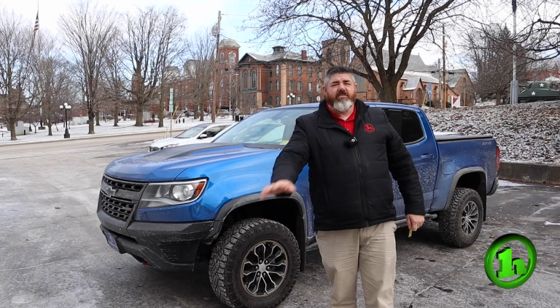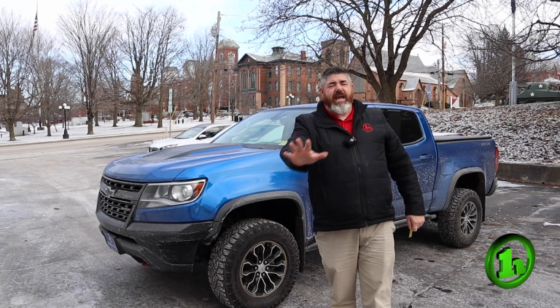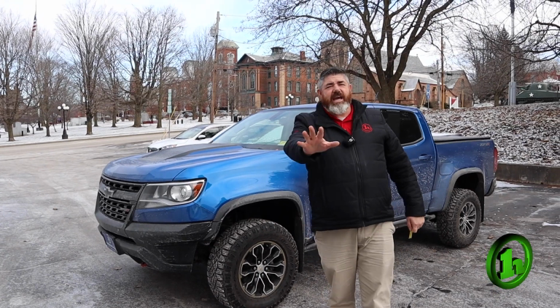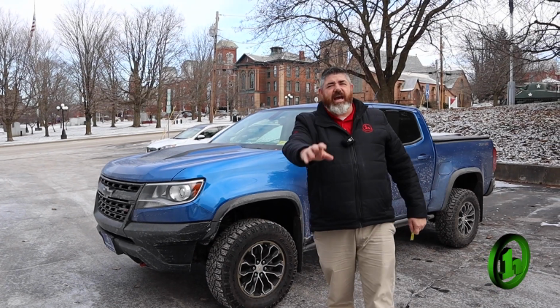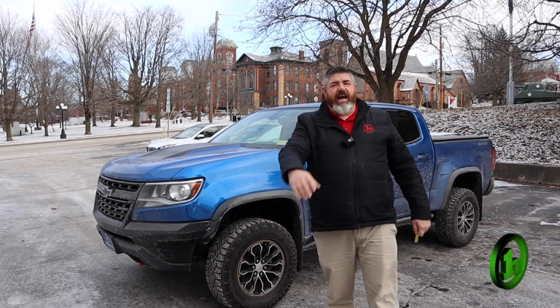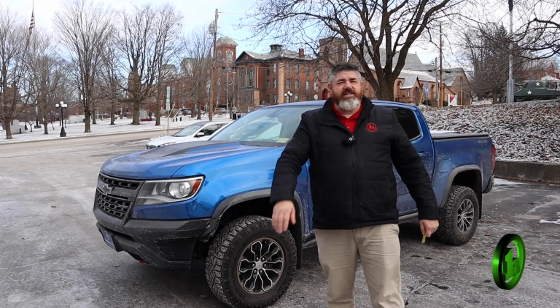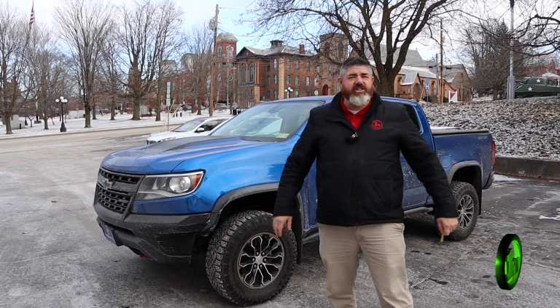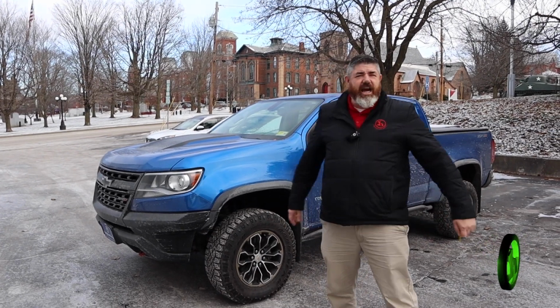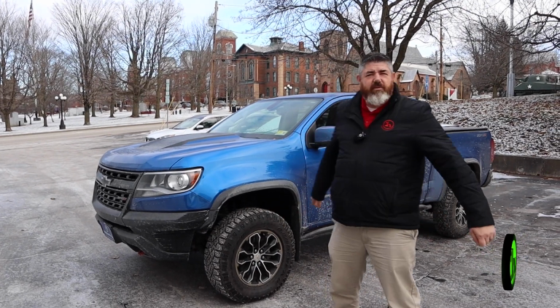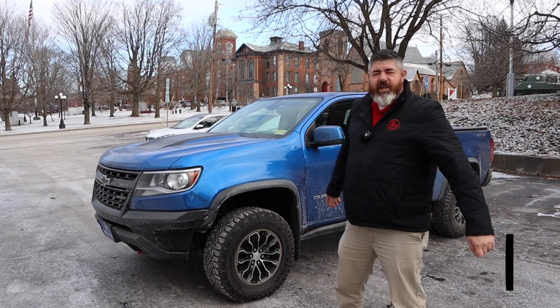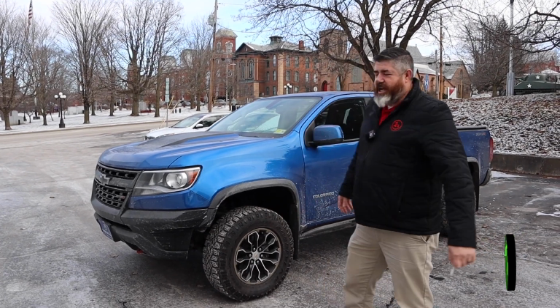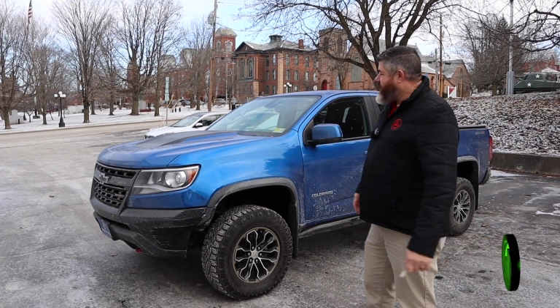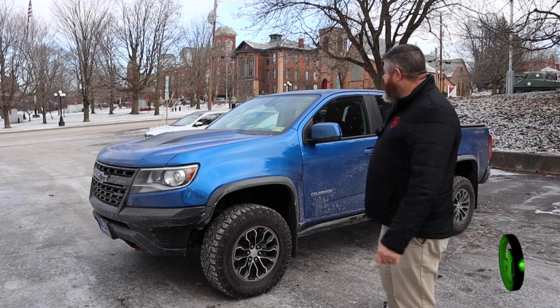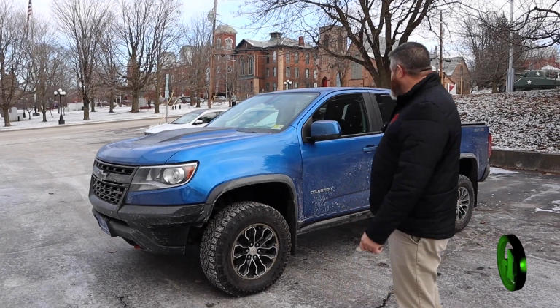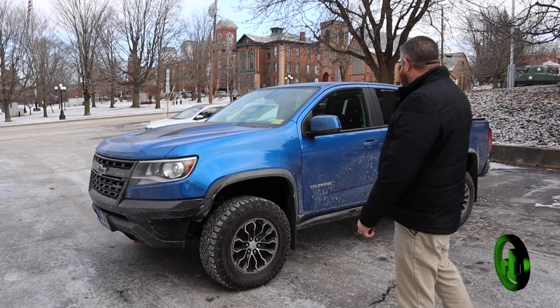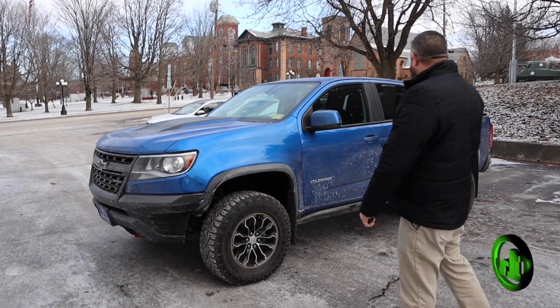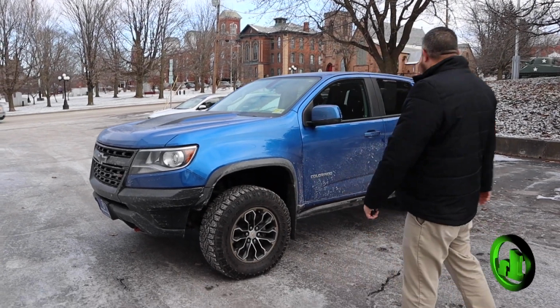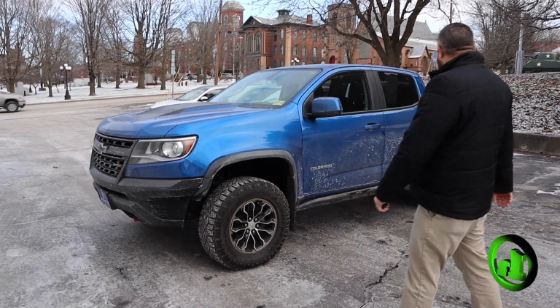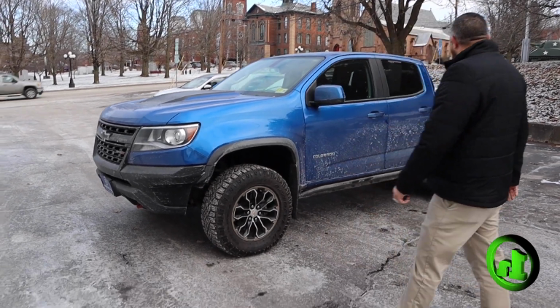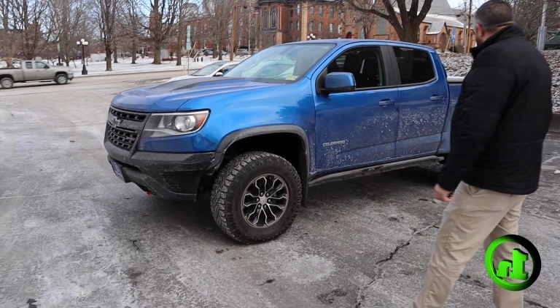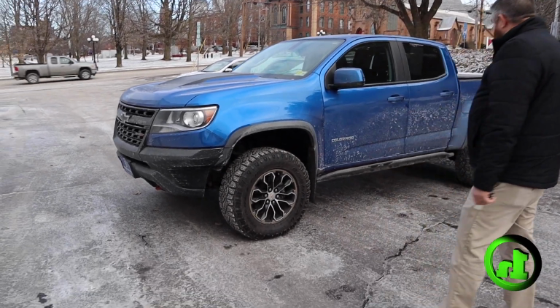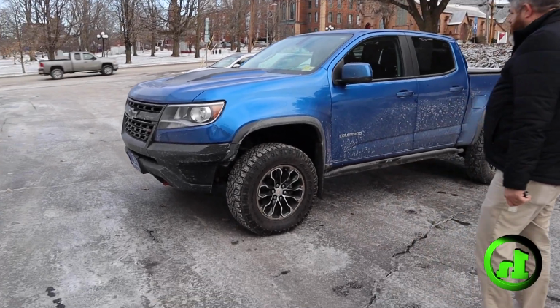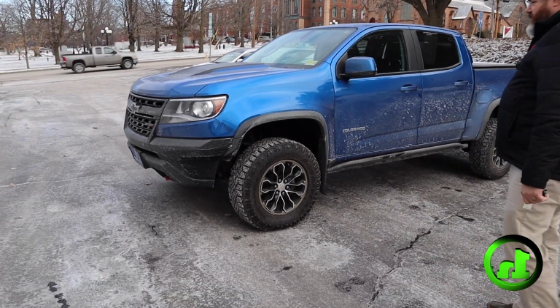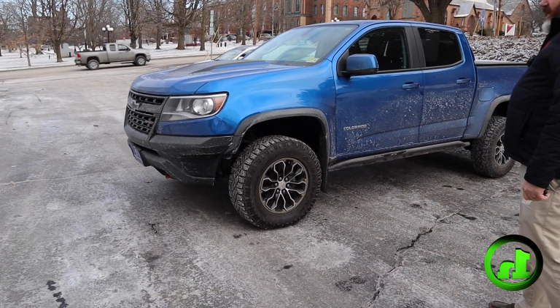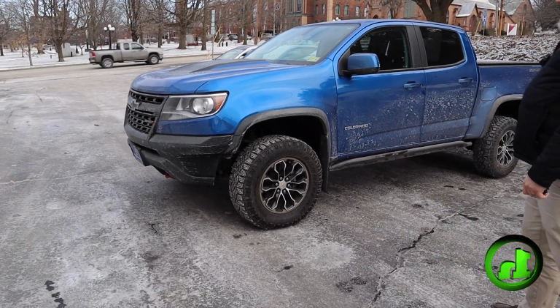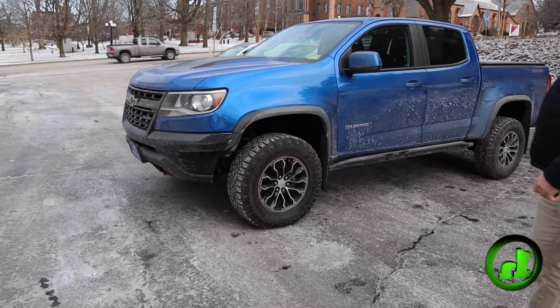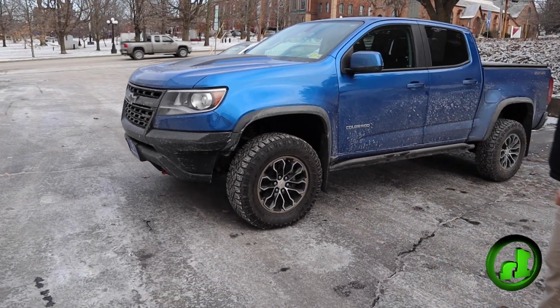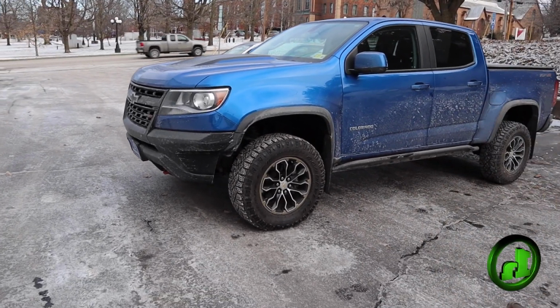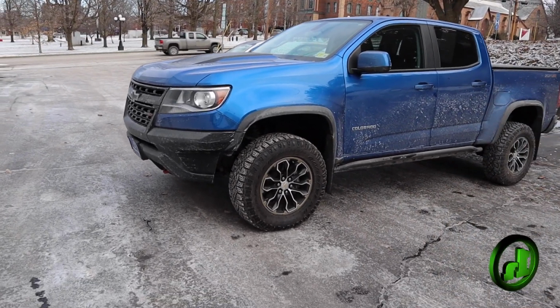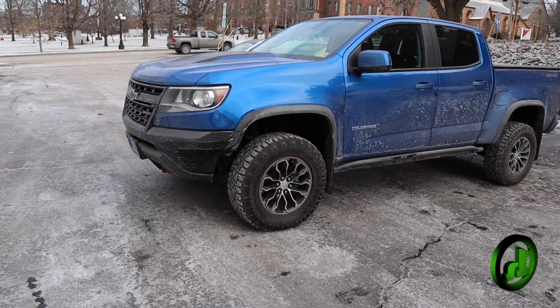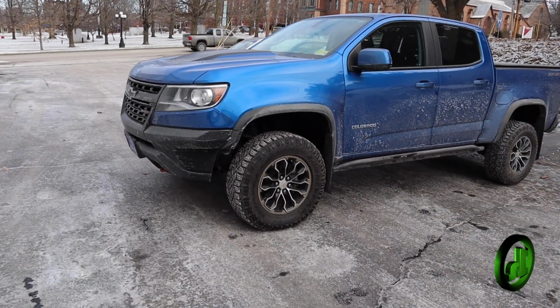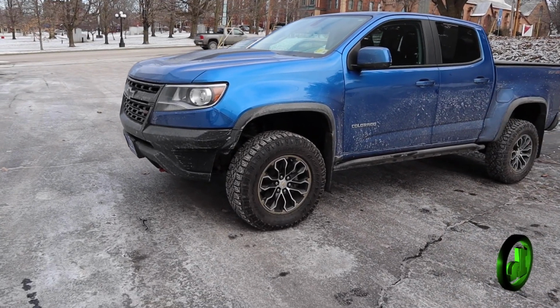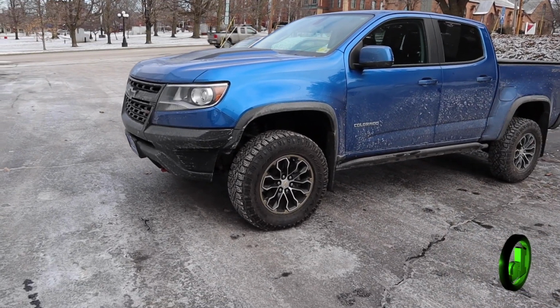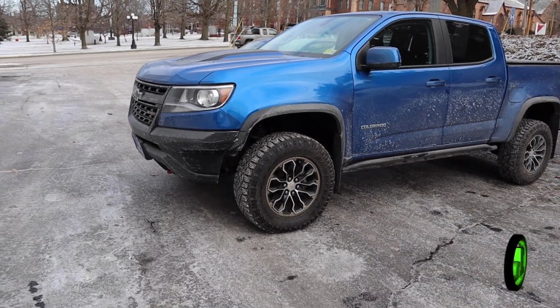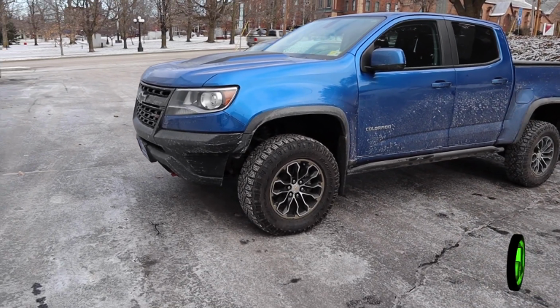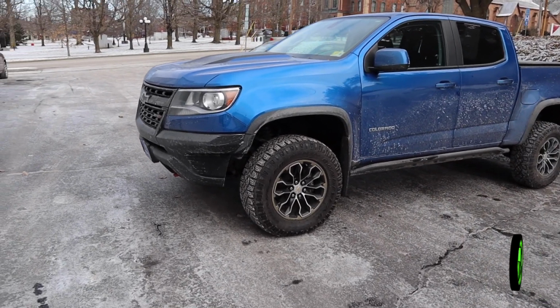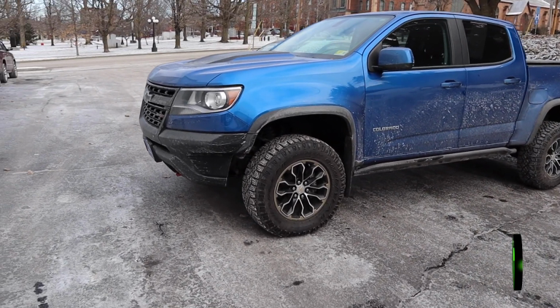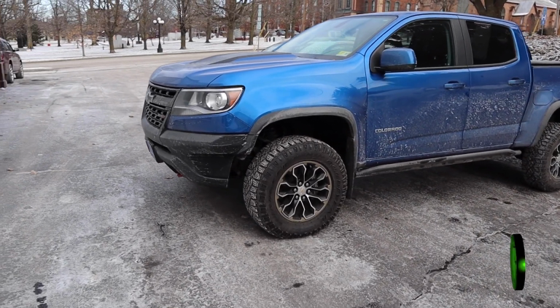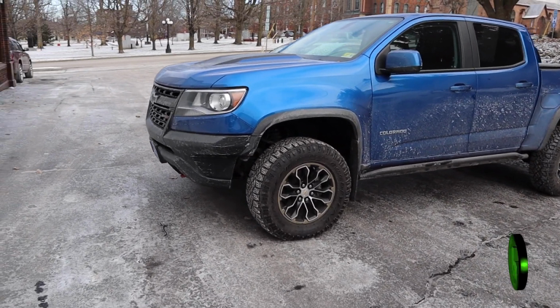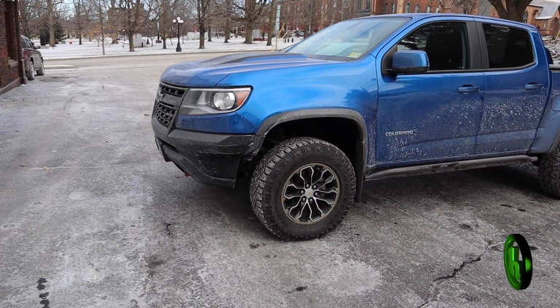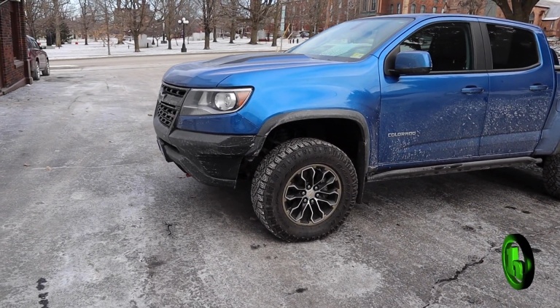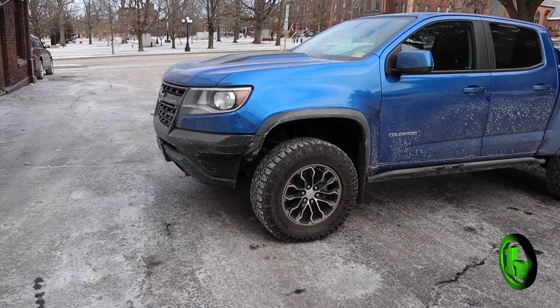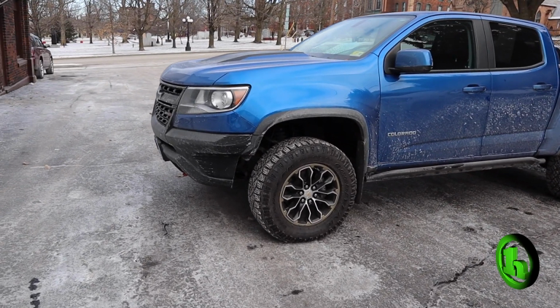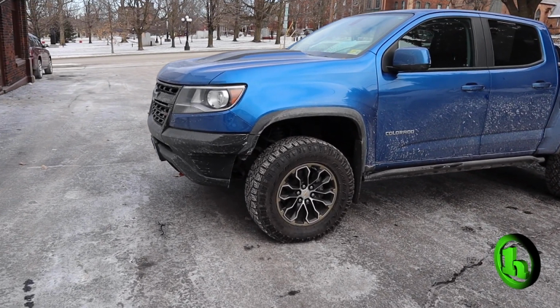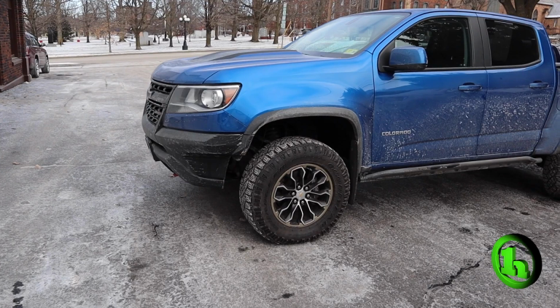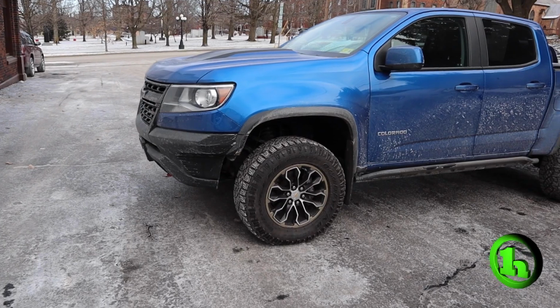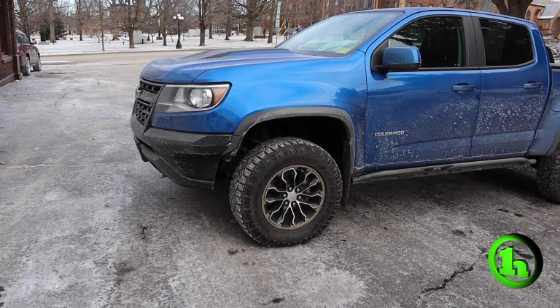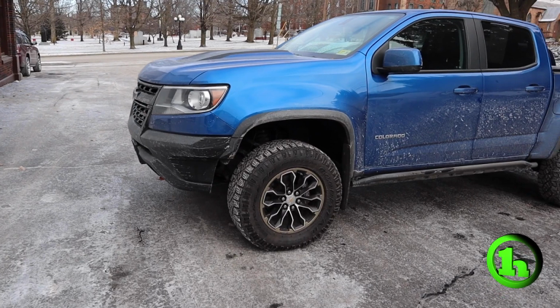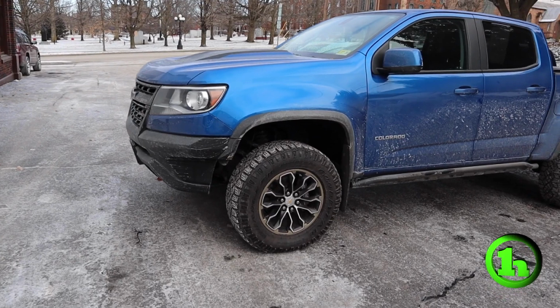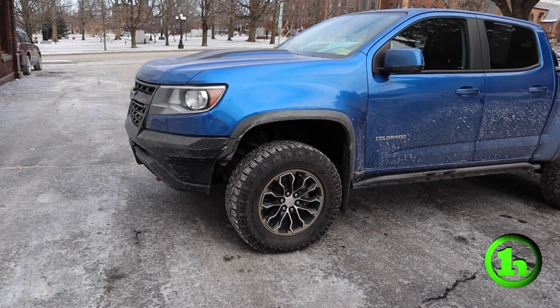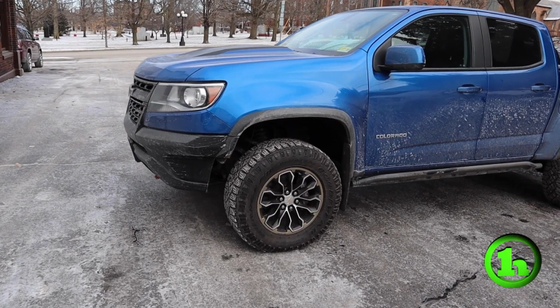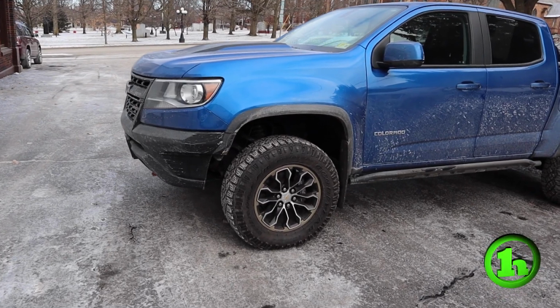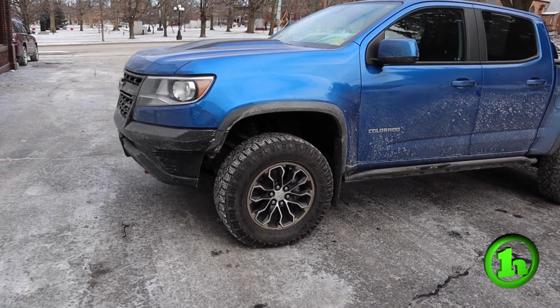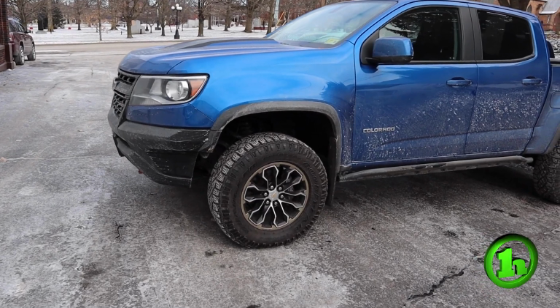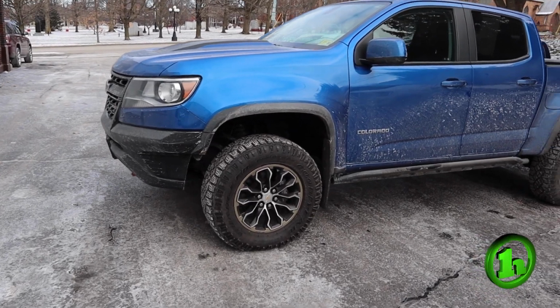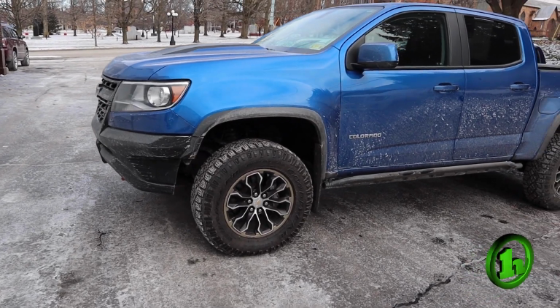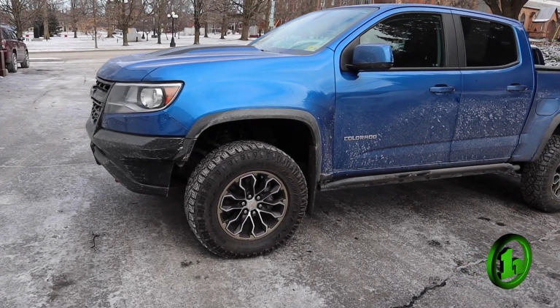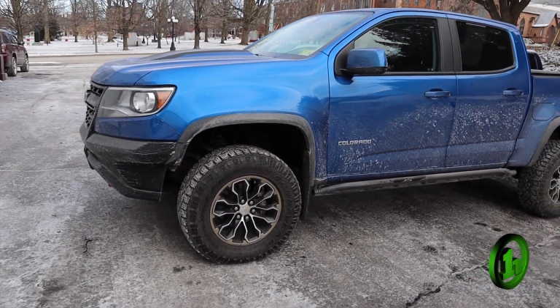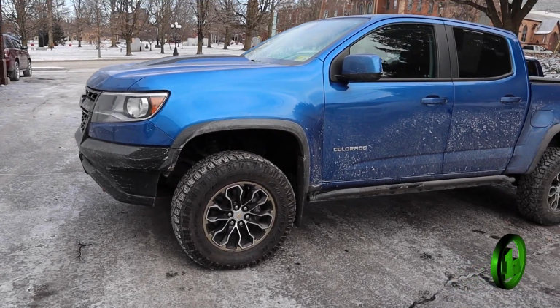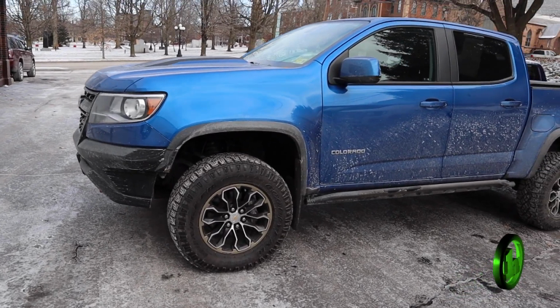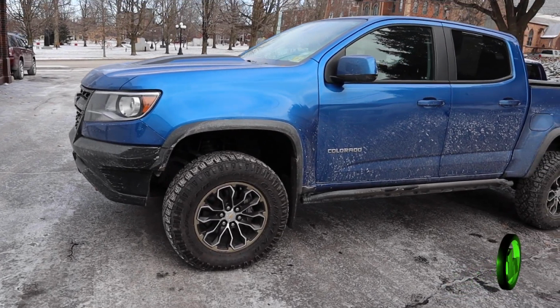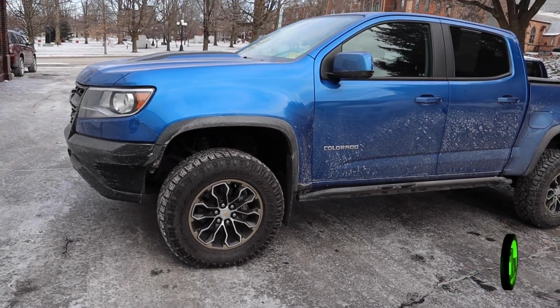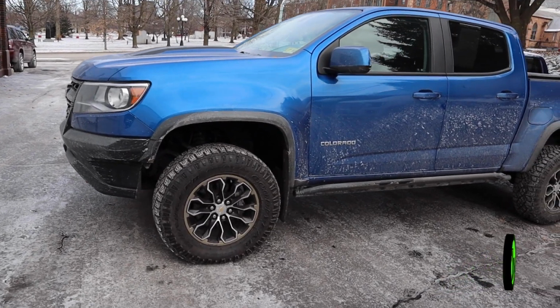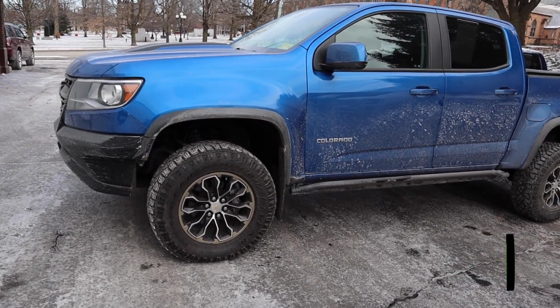Hey guys, Chad with HandyCars here. Want to take a quick minute to show off this beautiful 2020 Chevrolet Colorado ZR2.